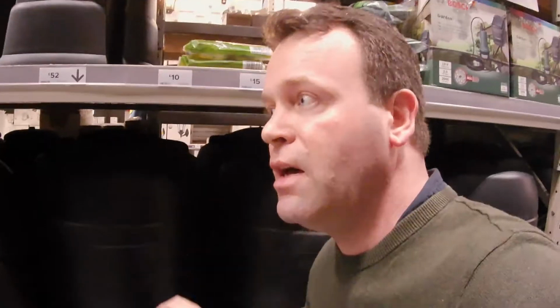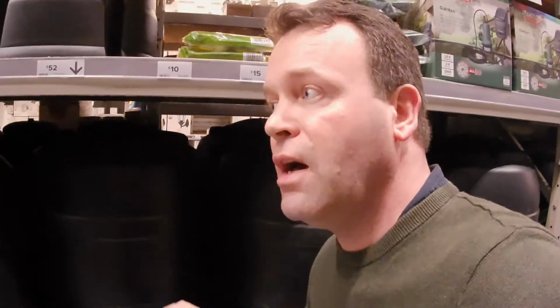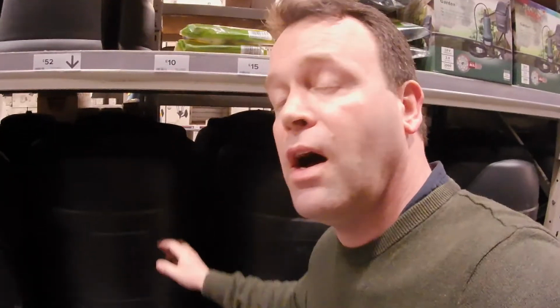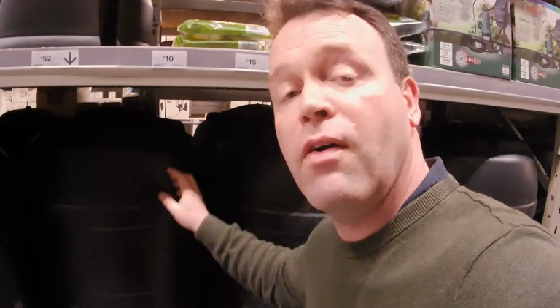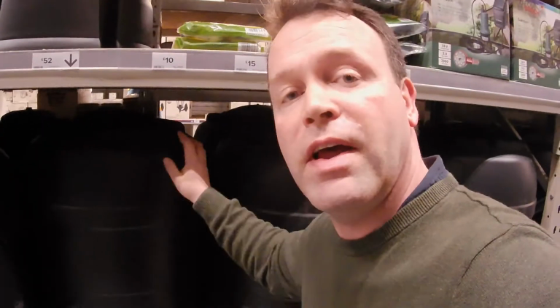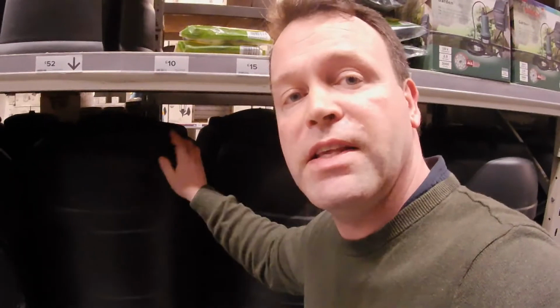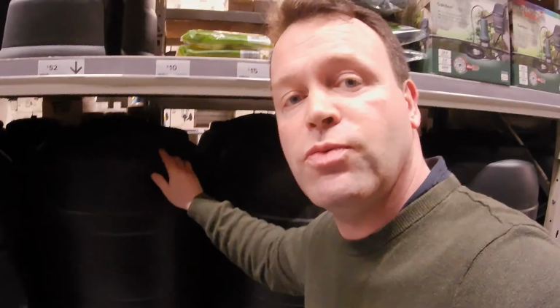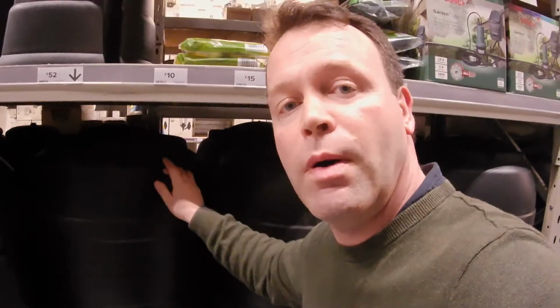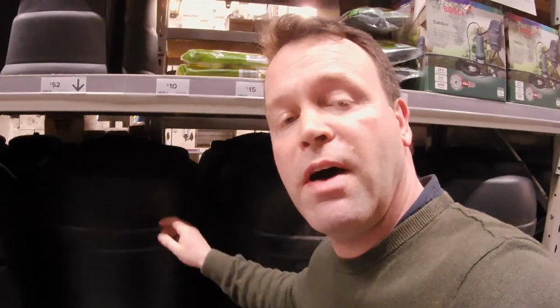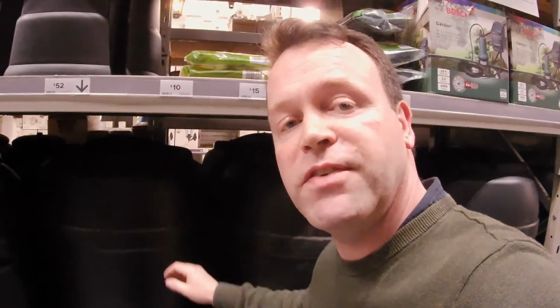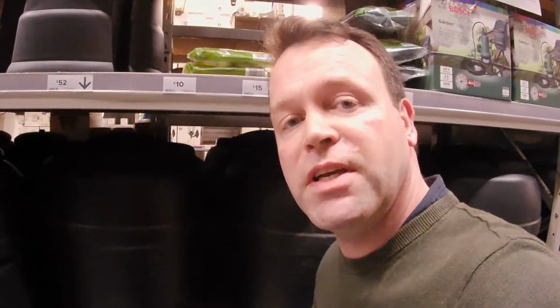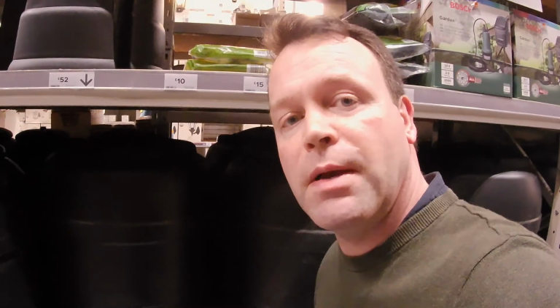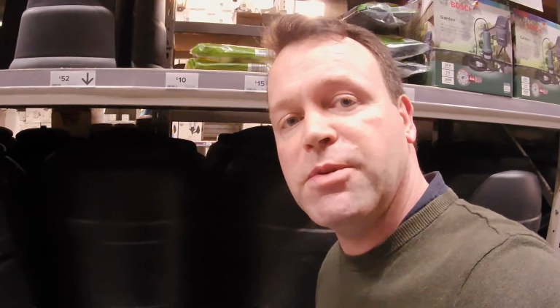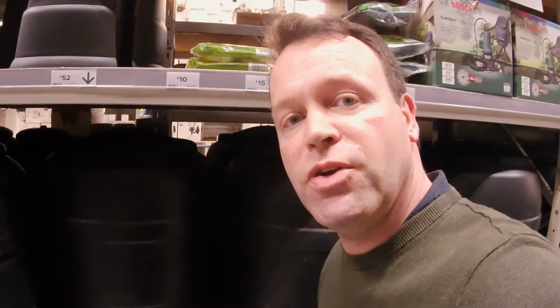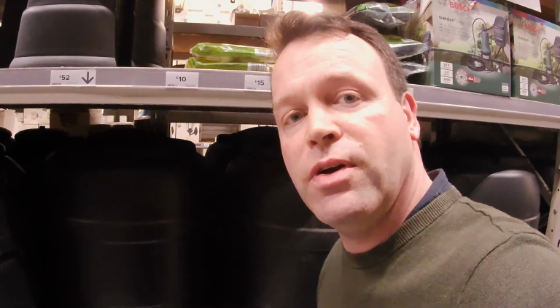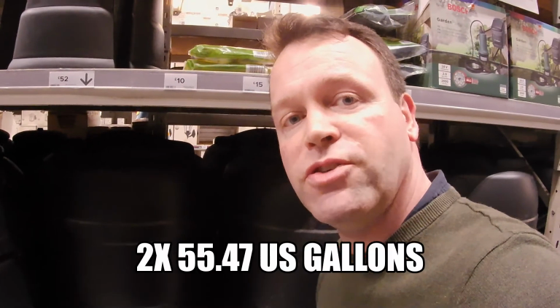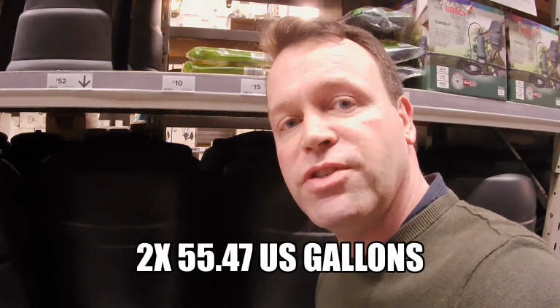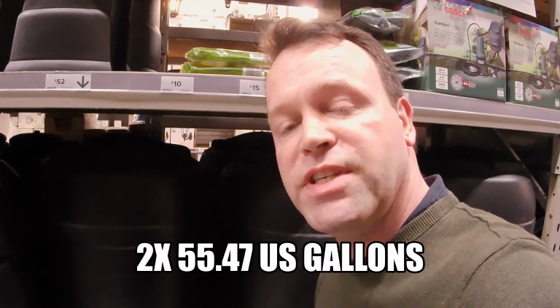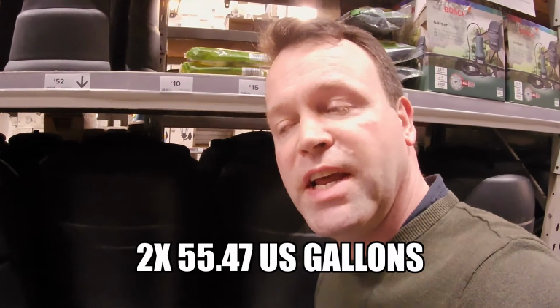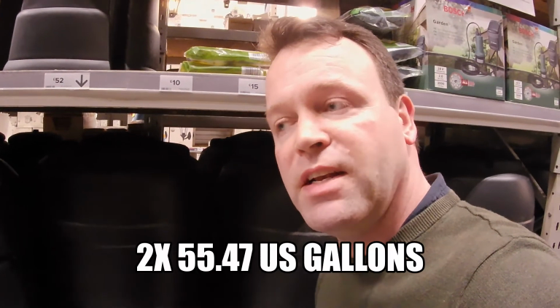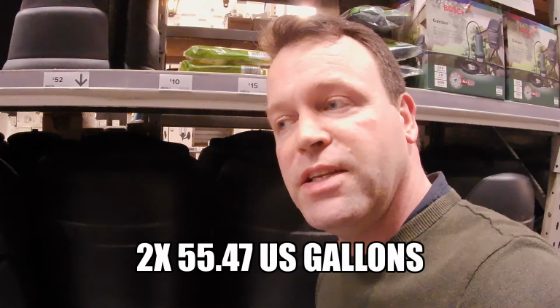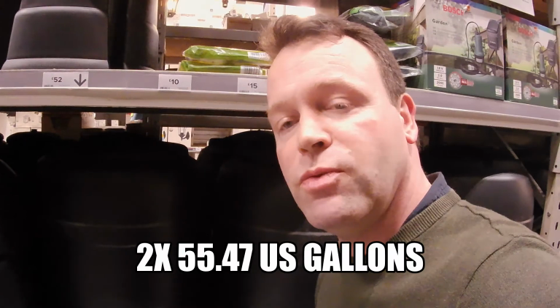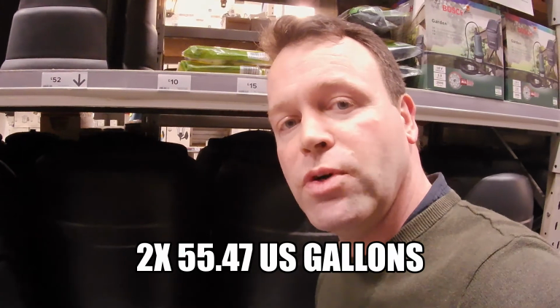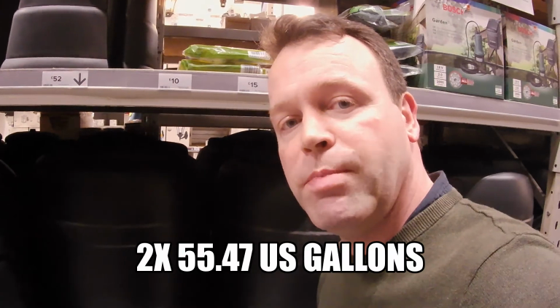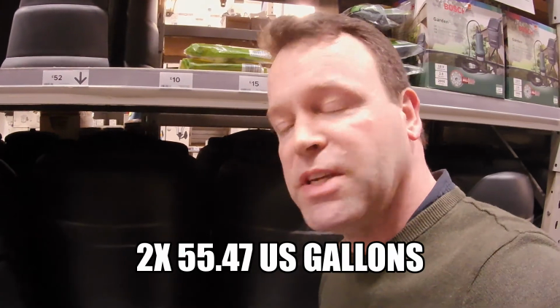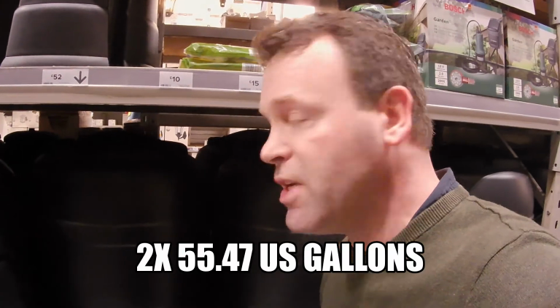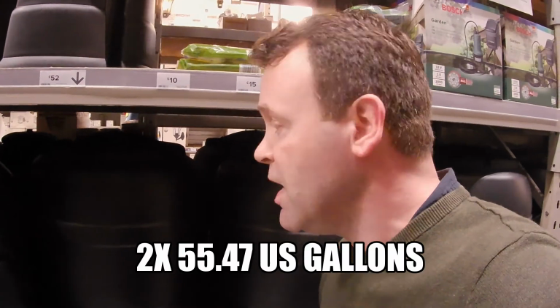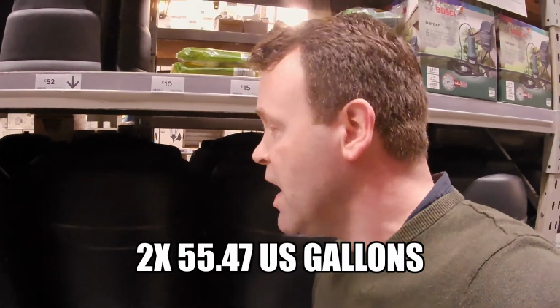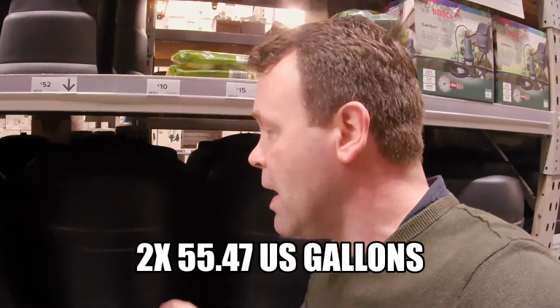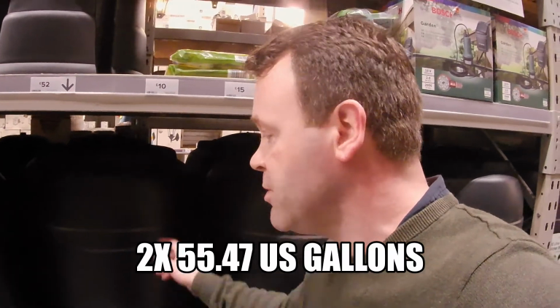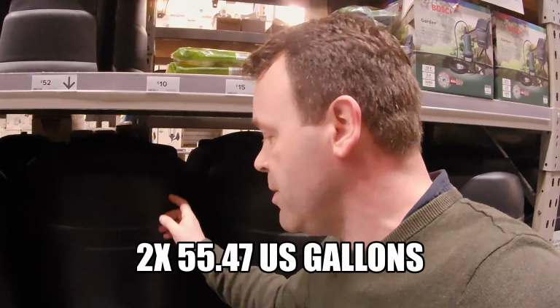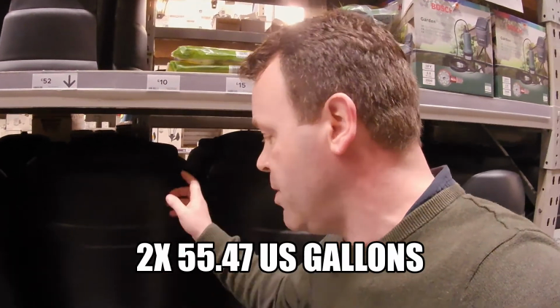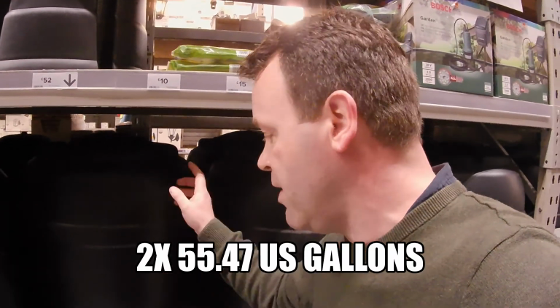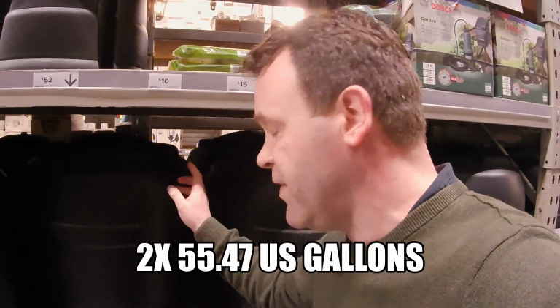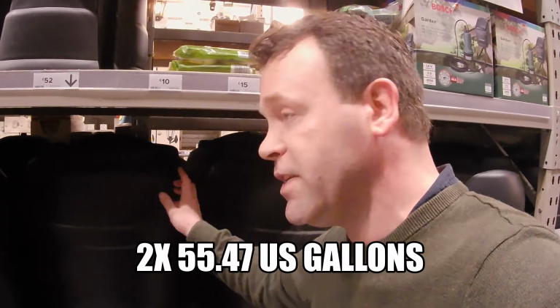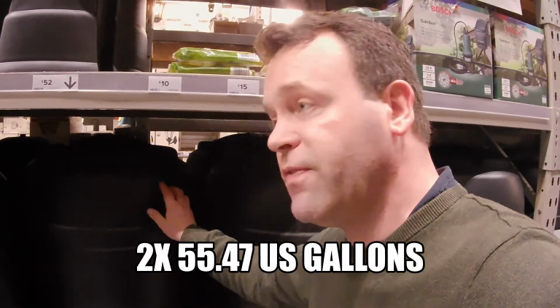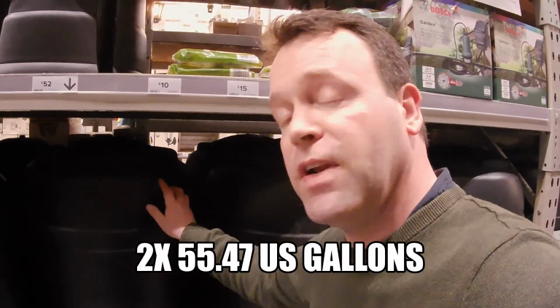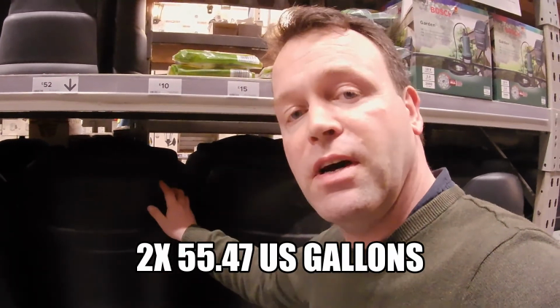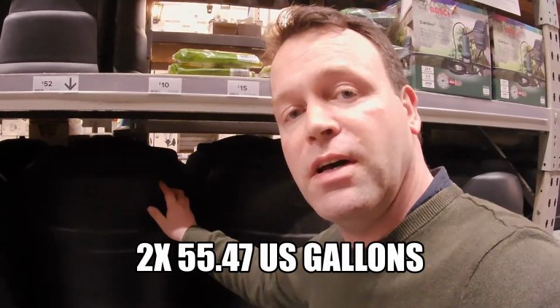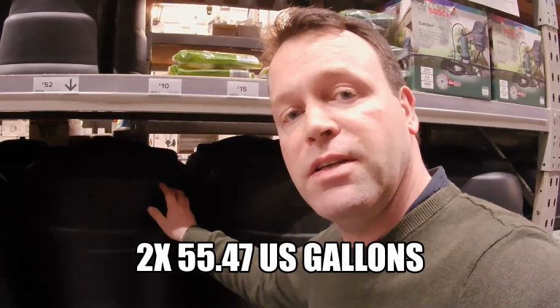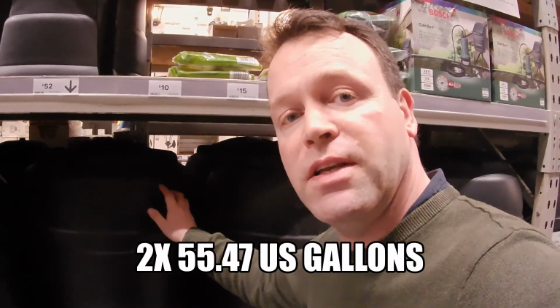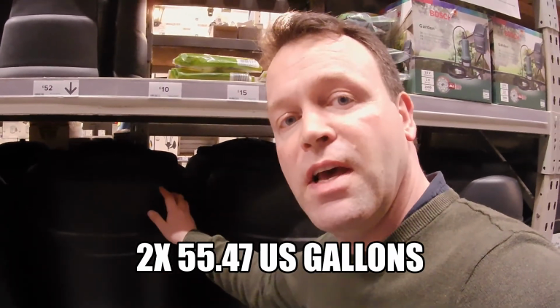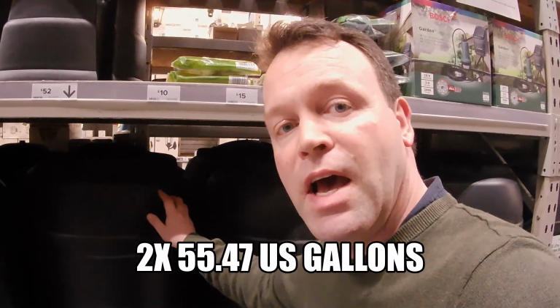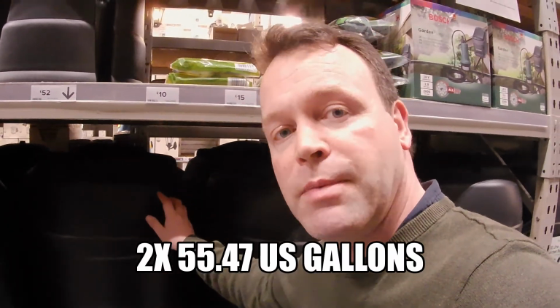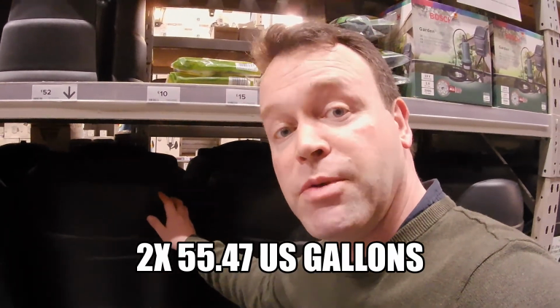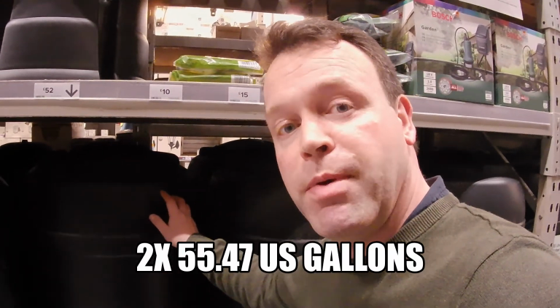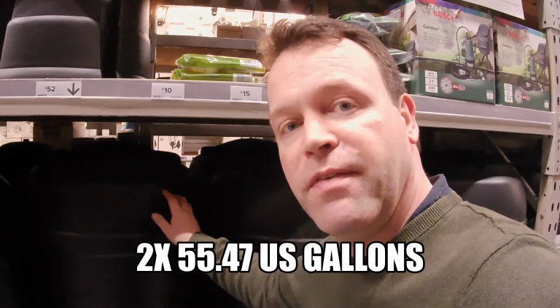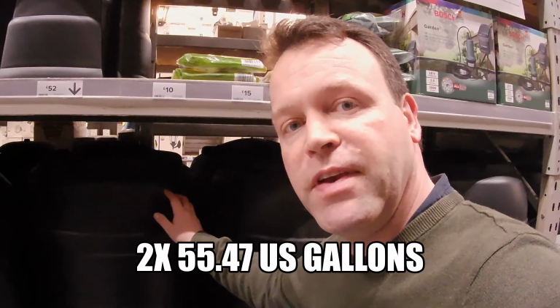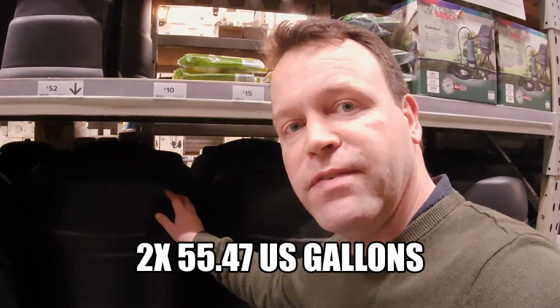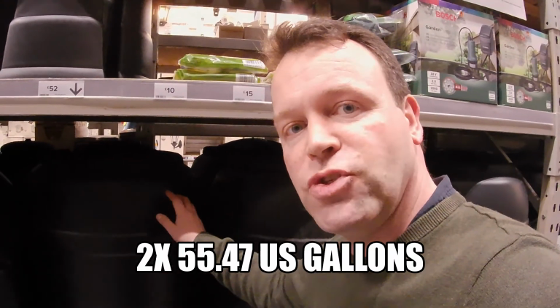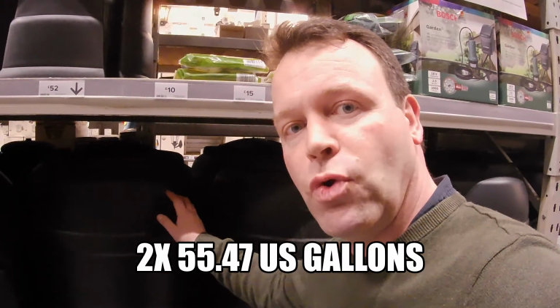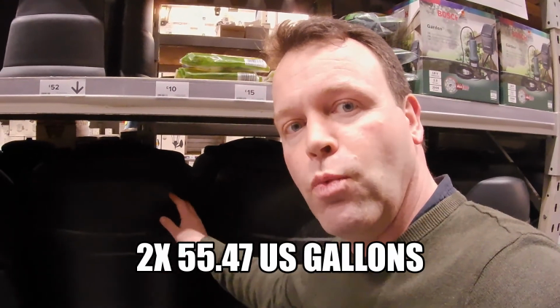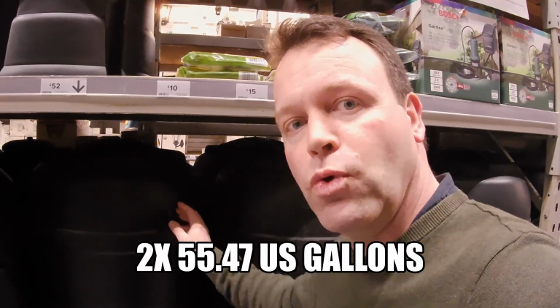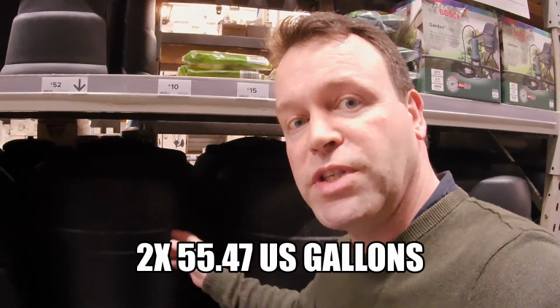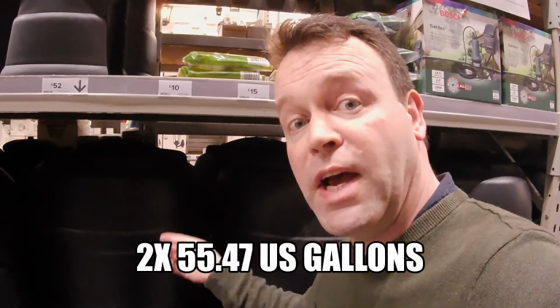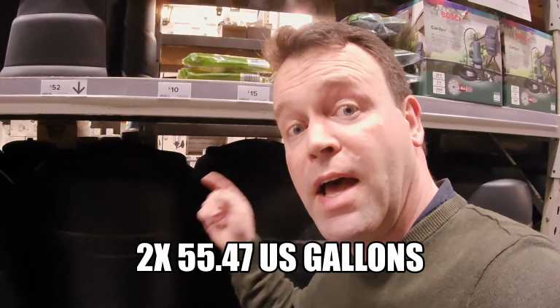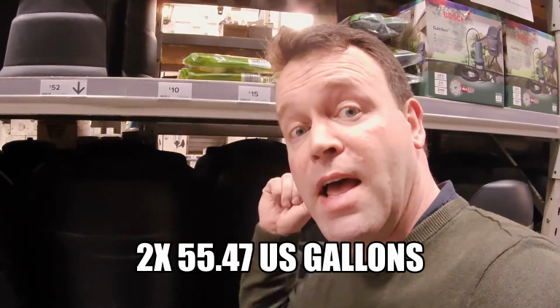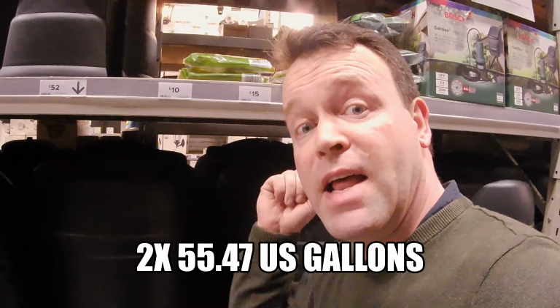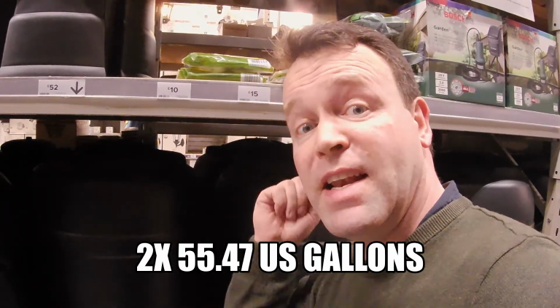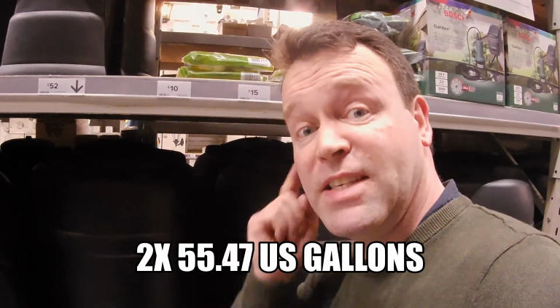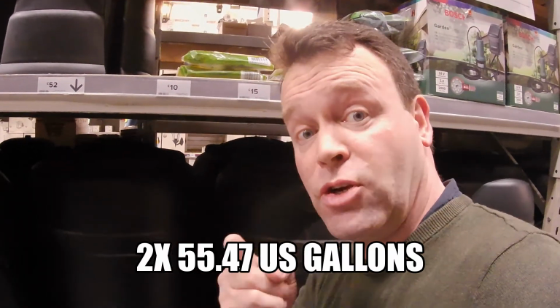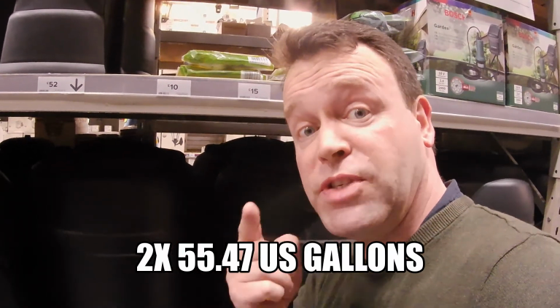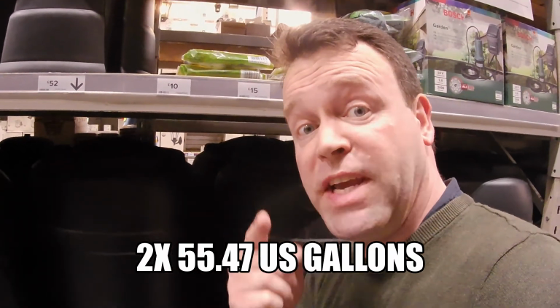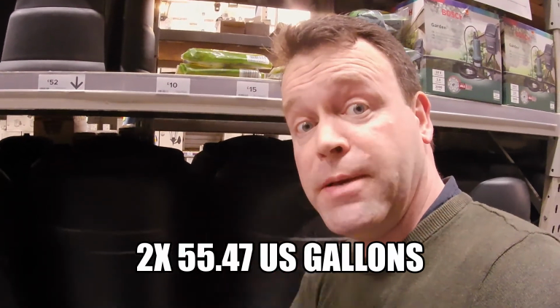This is what I'm after — a couple of 210-litre water barrels. Absolutely perfect for the garden, absolutely perfect for storing water. Let's go take them.